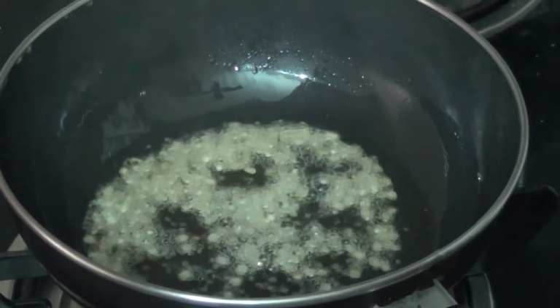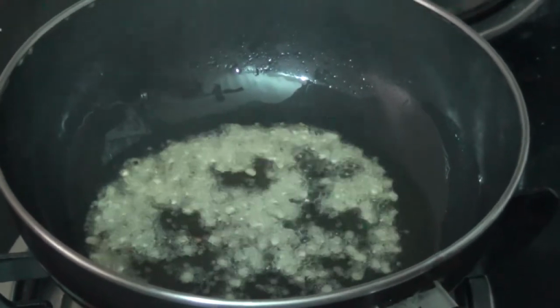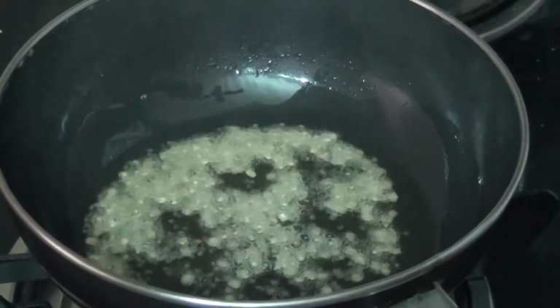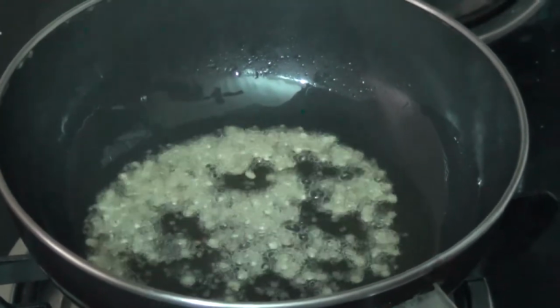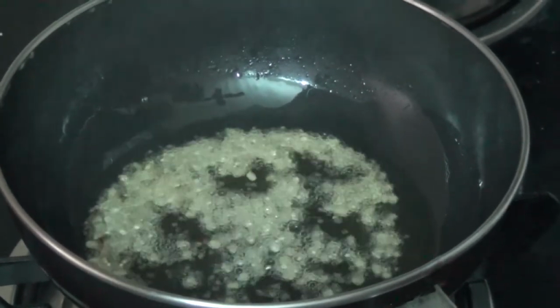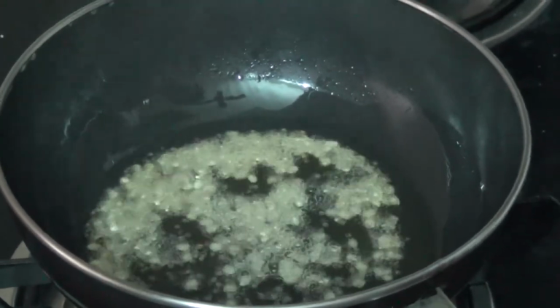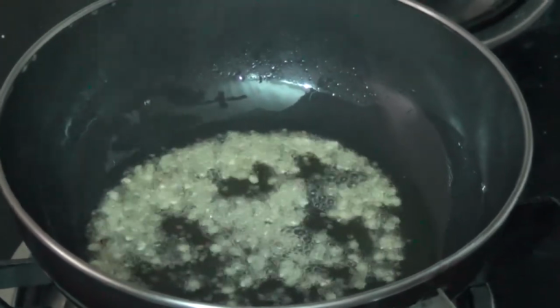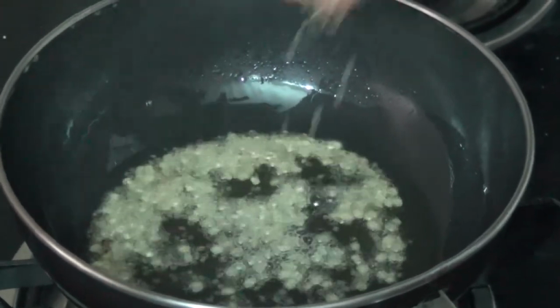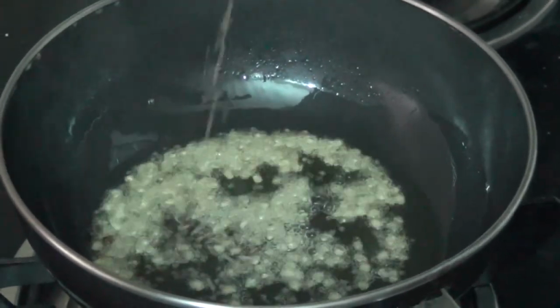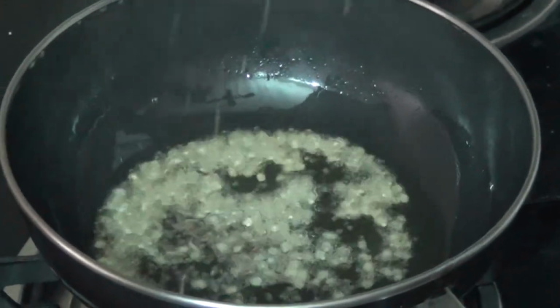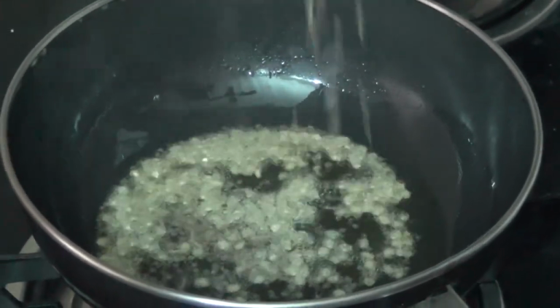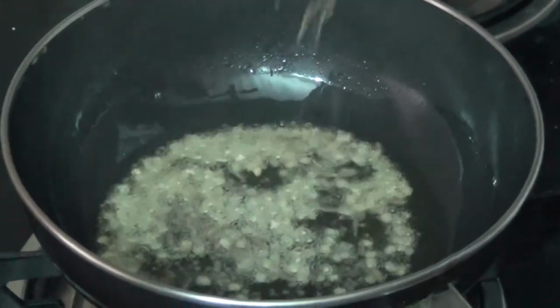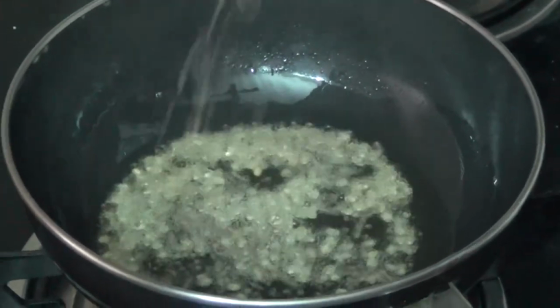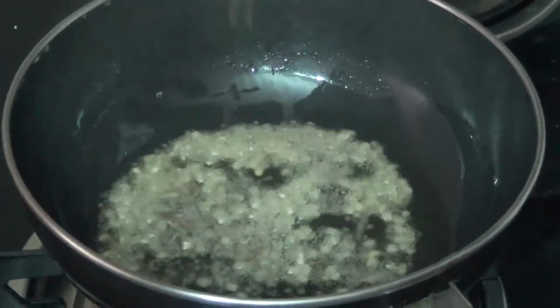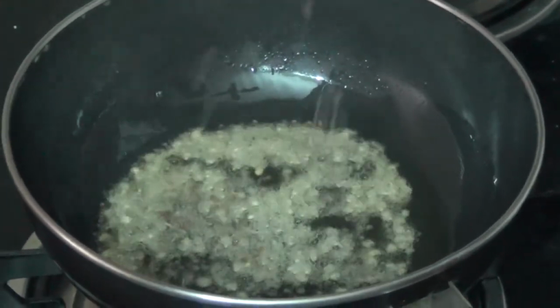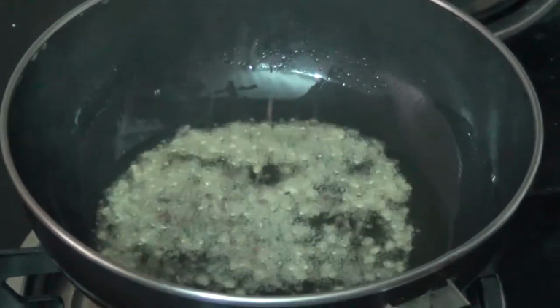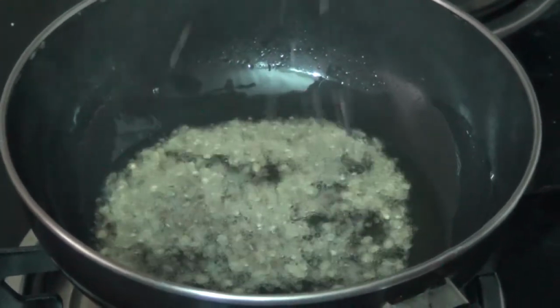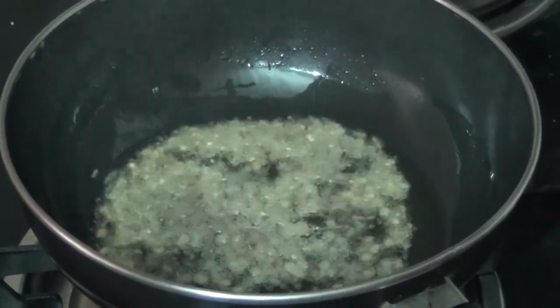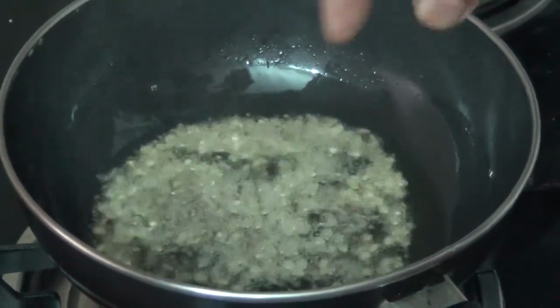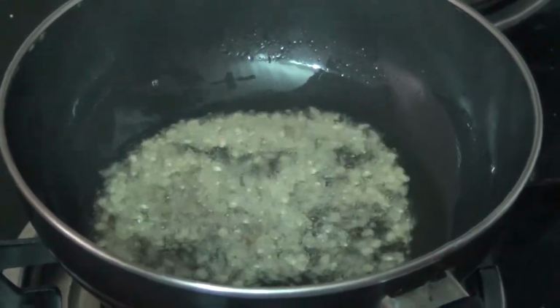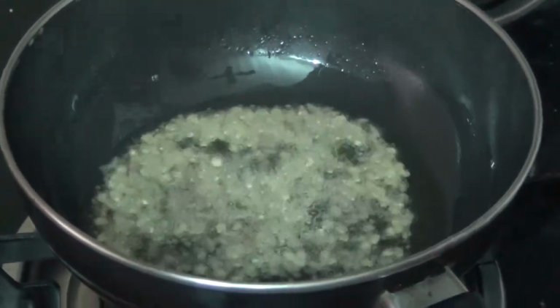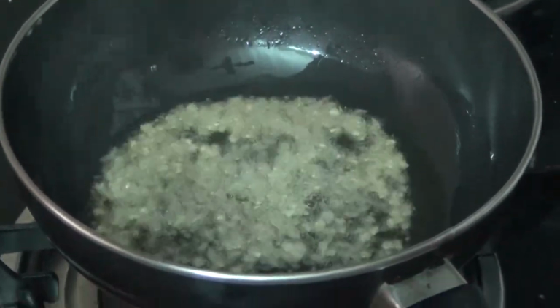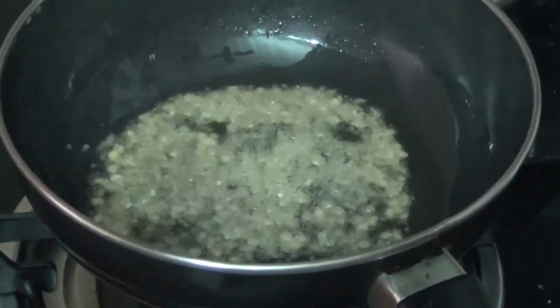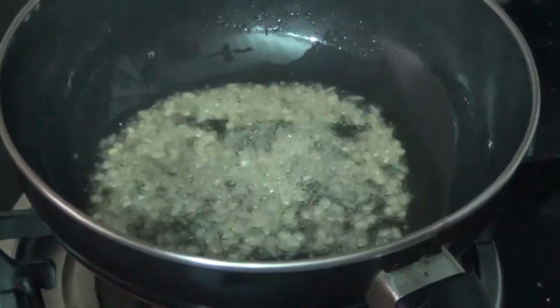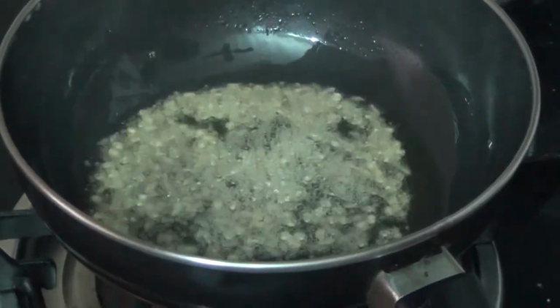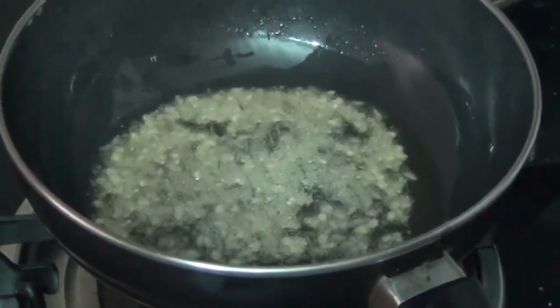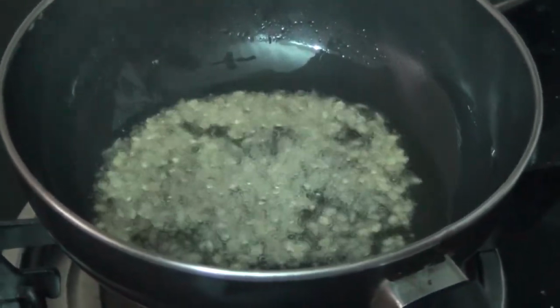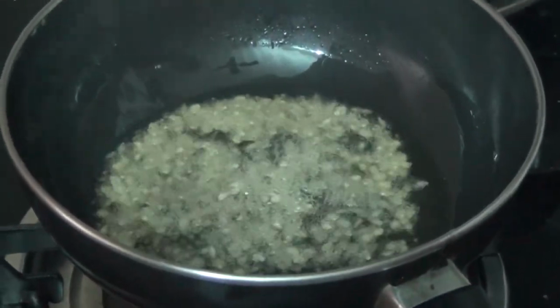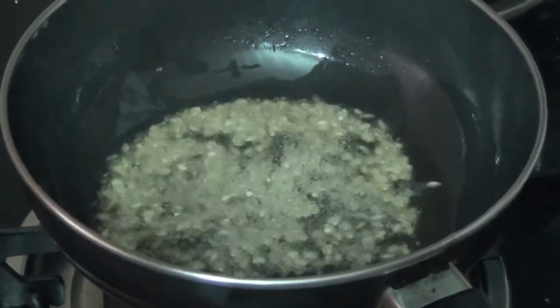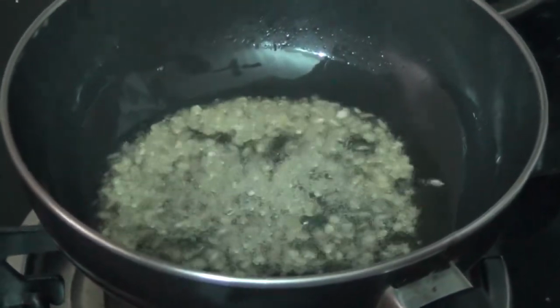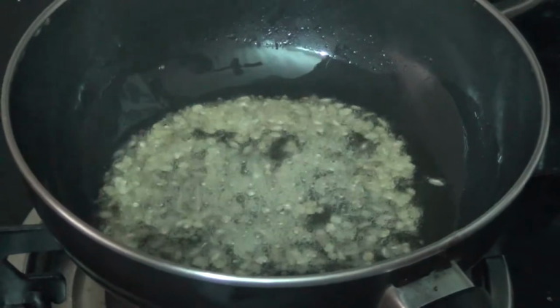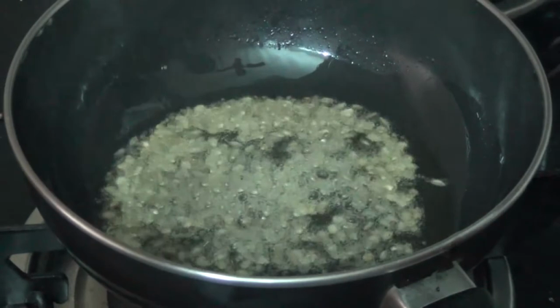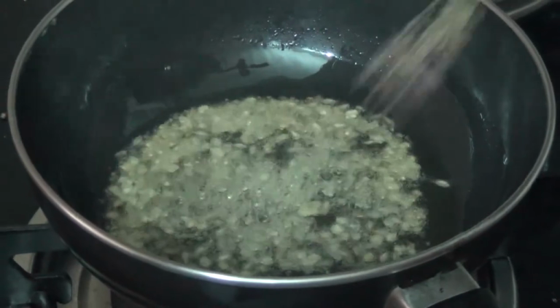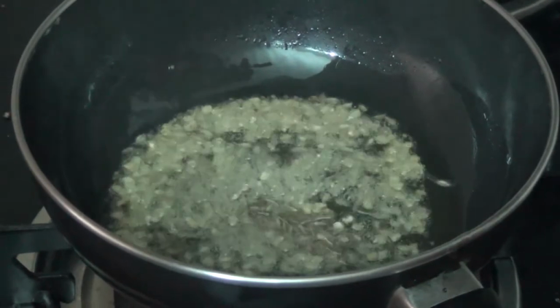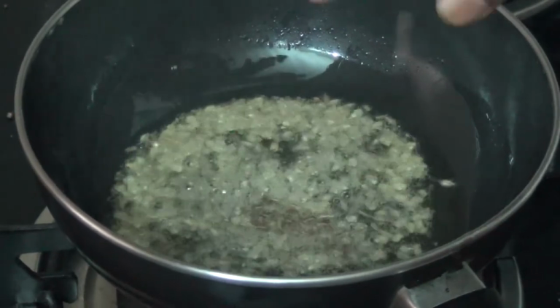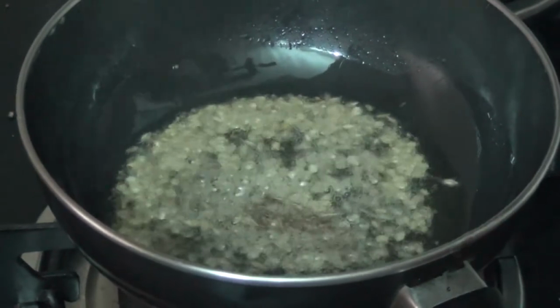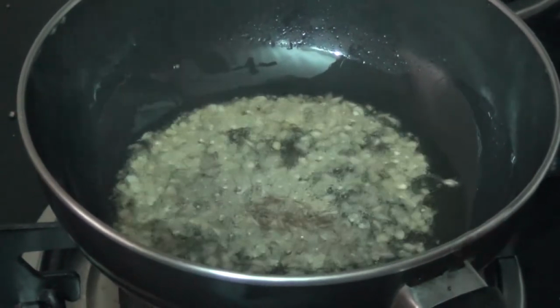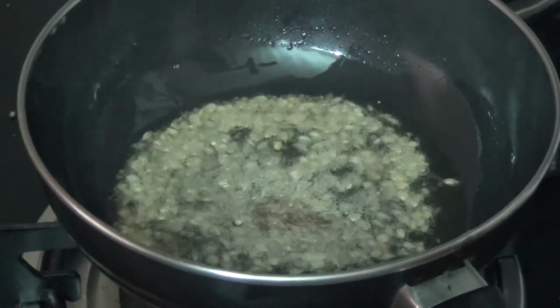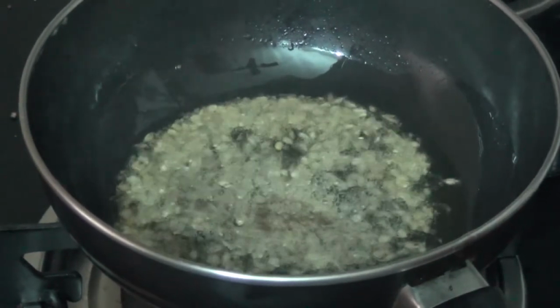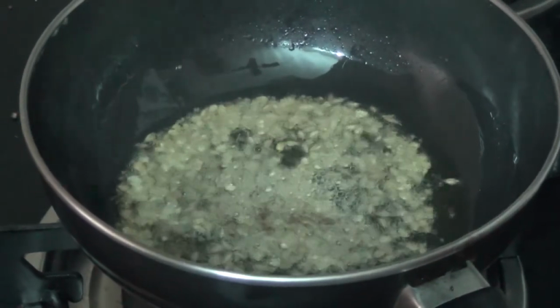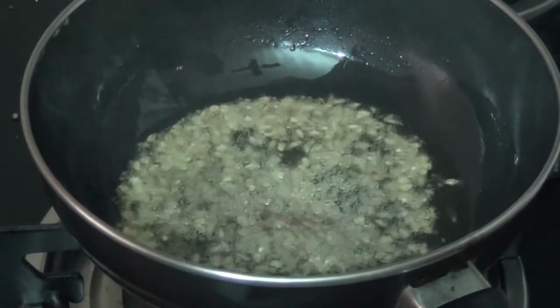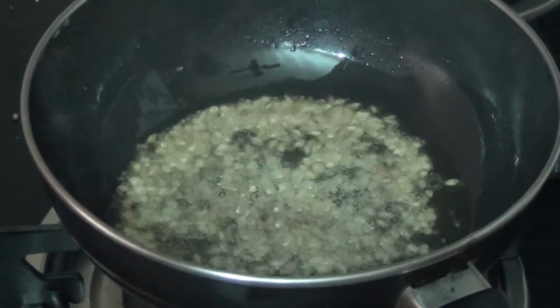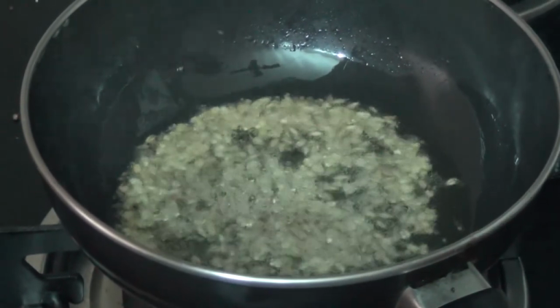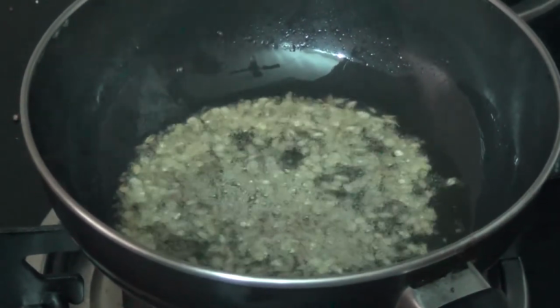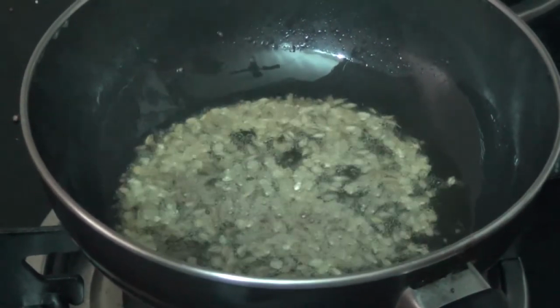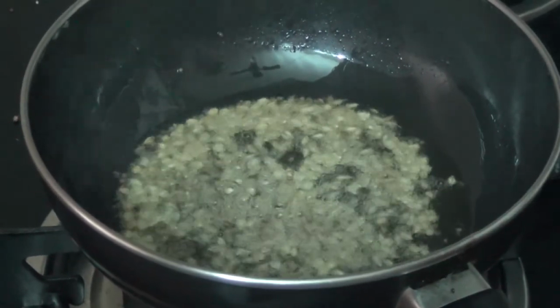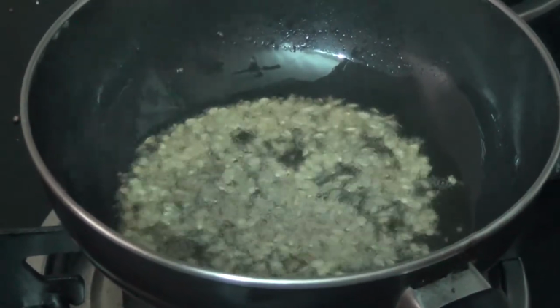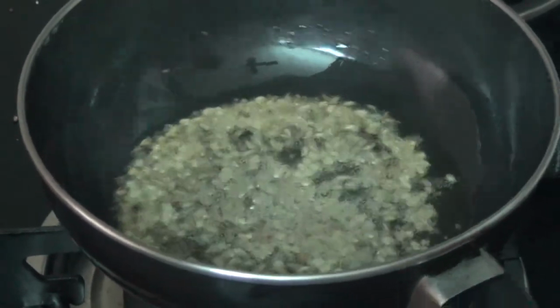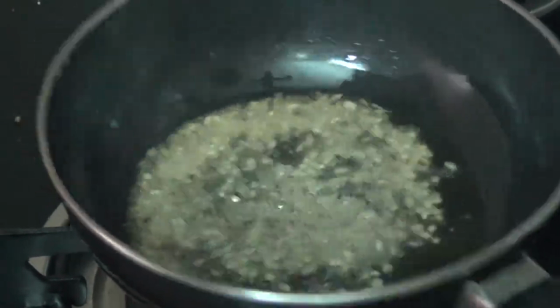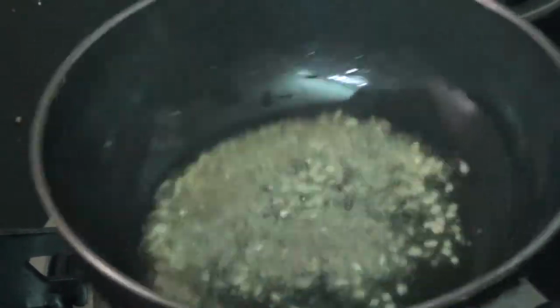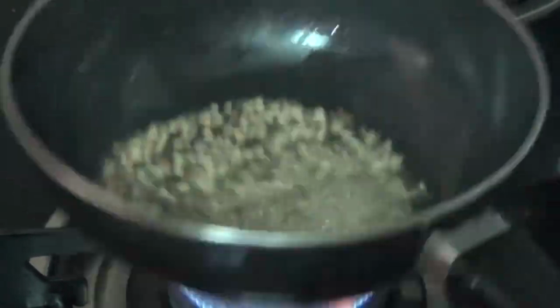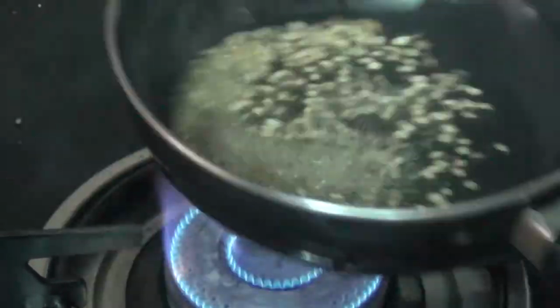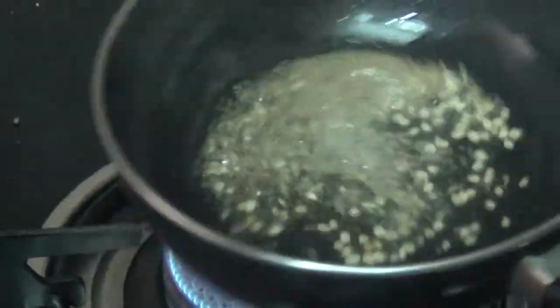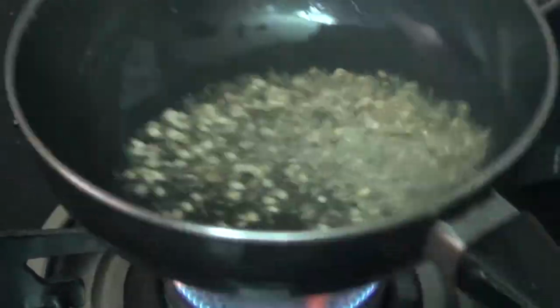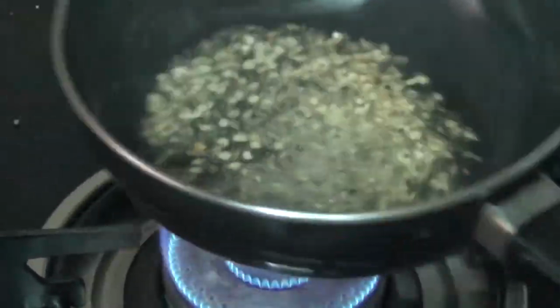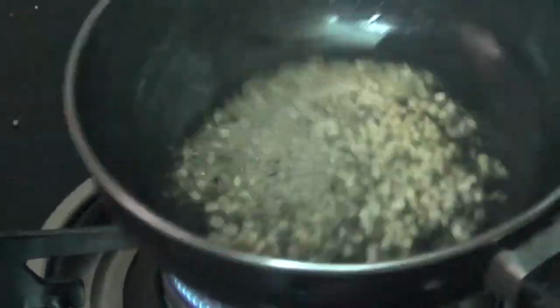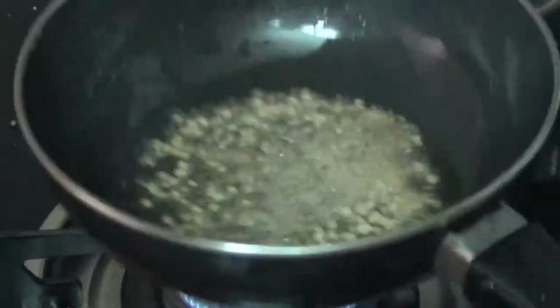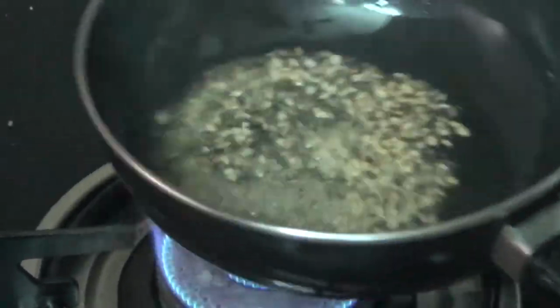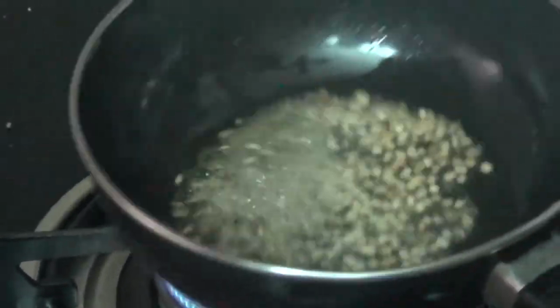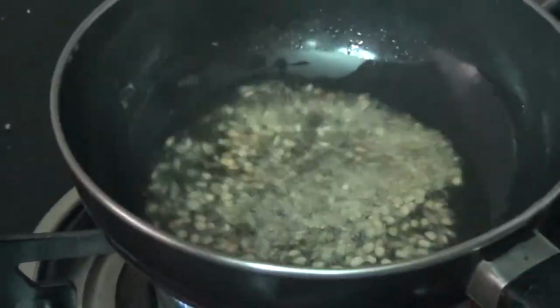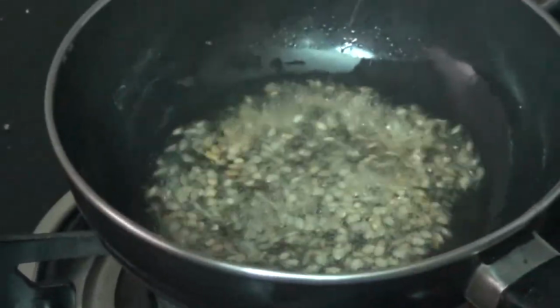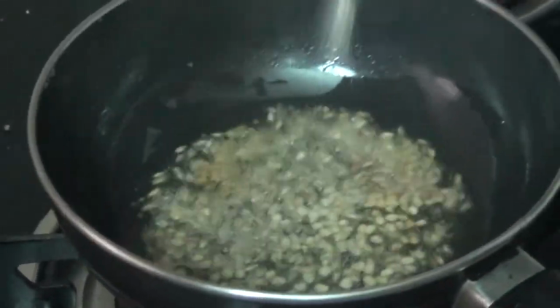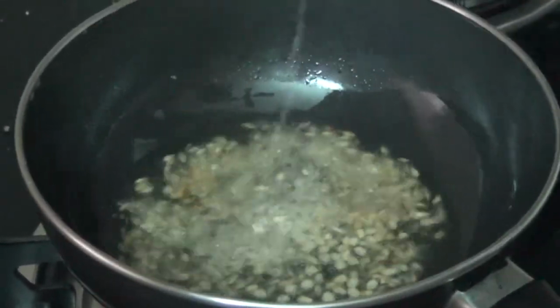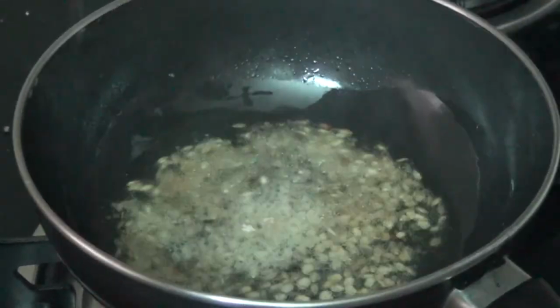Add 1.5-3 tsp of salt to the pot, and 1-2 tsp of salt to go.